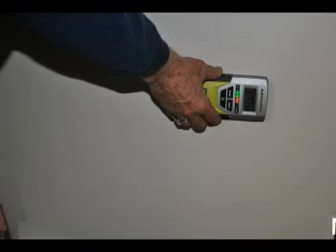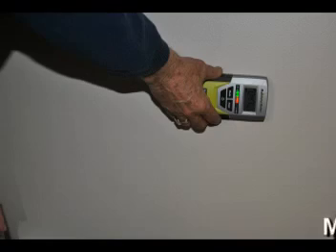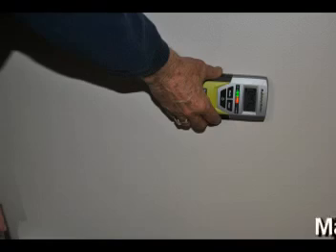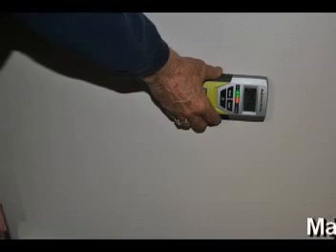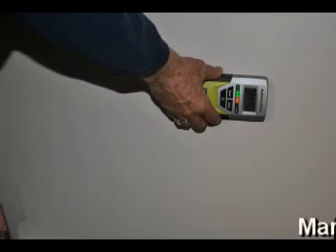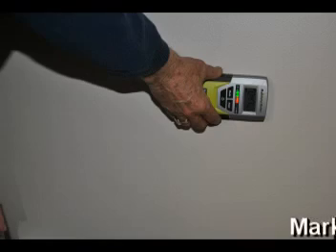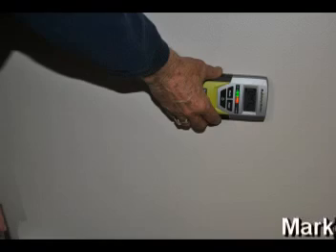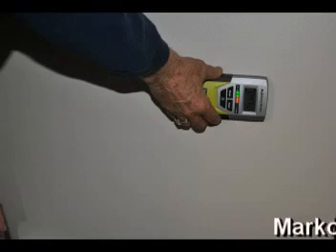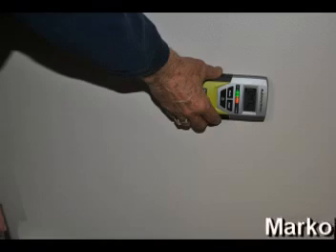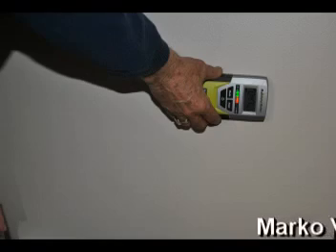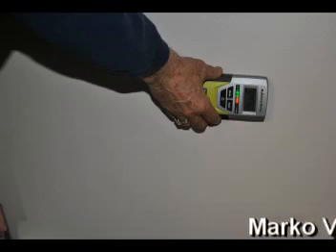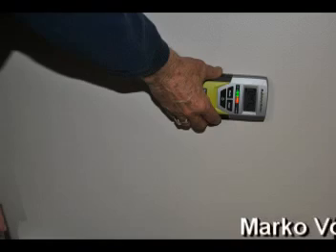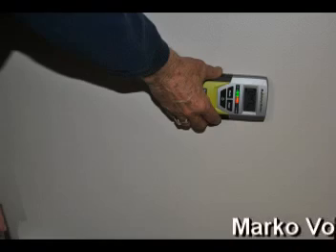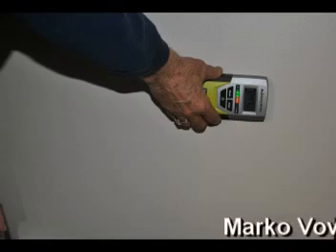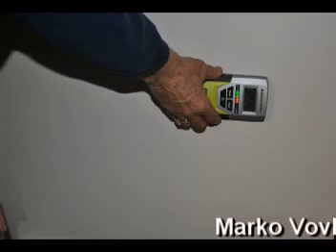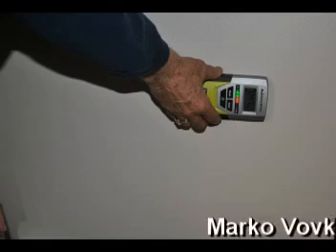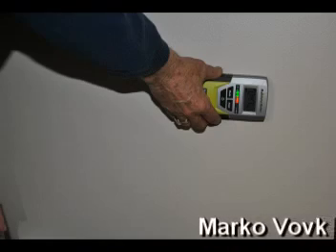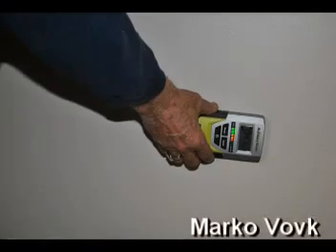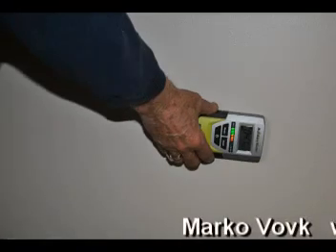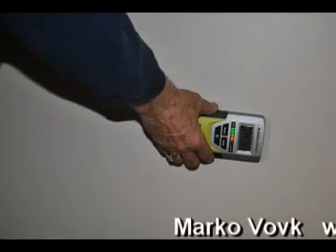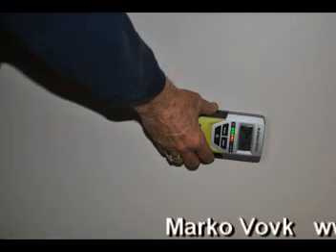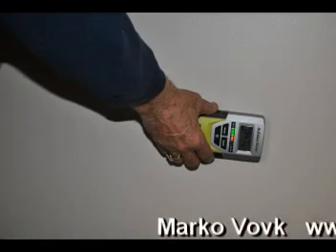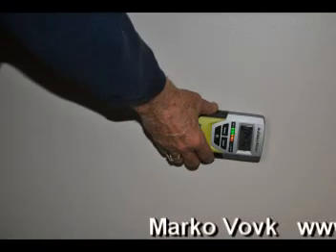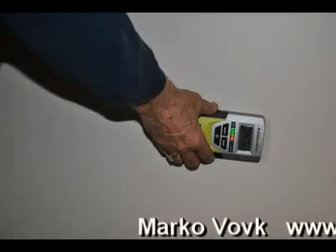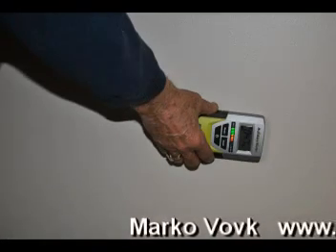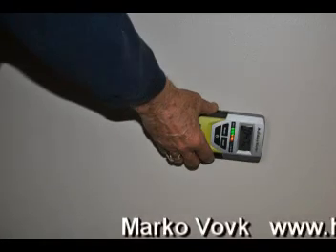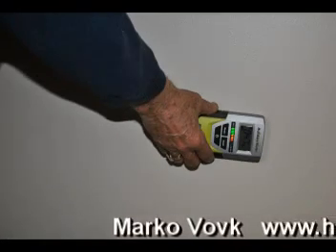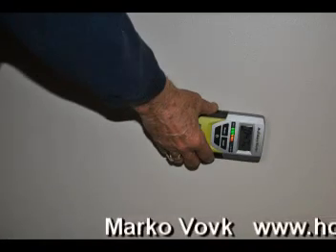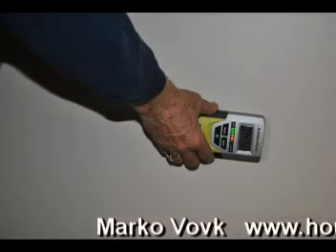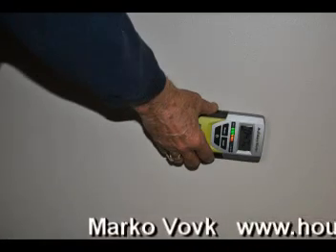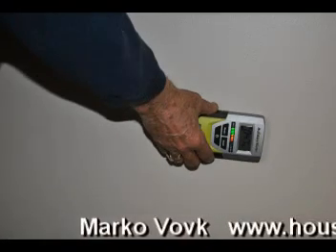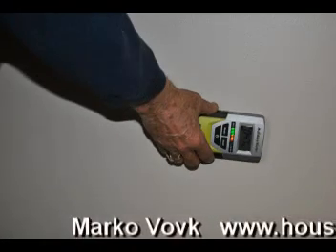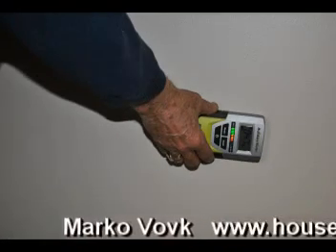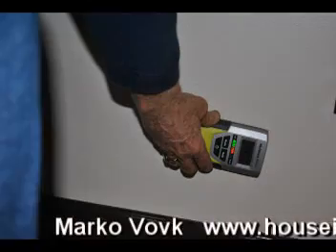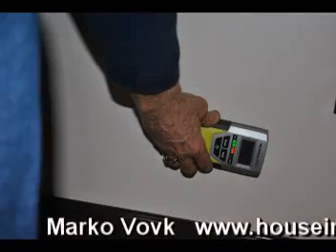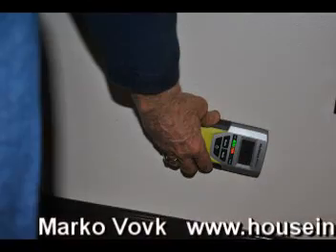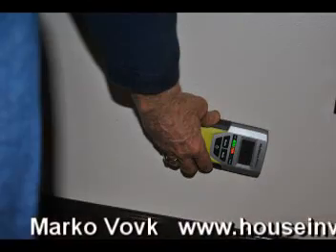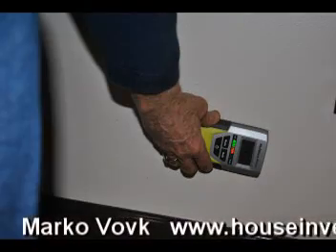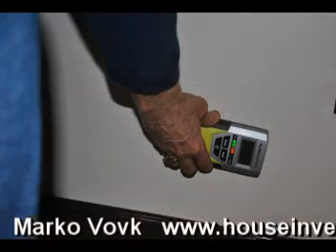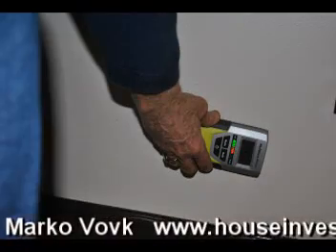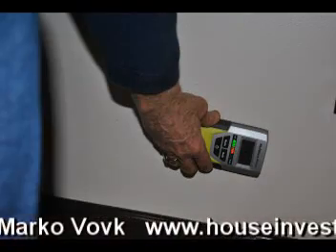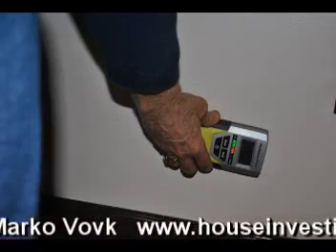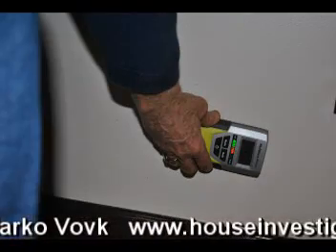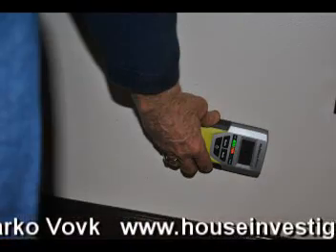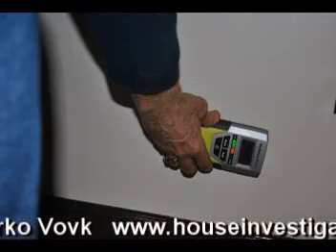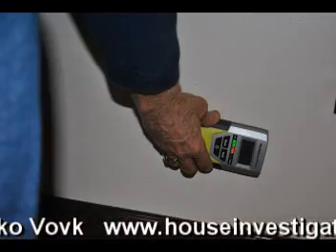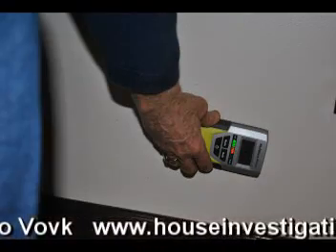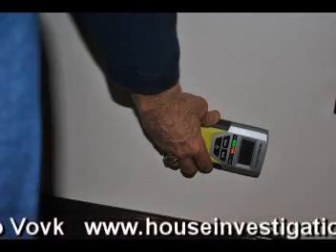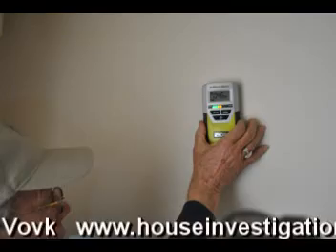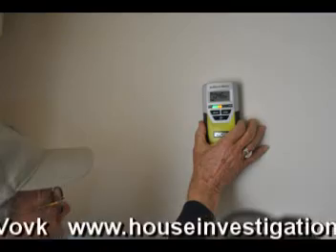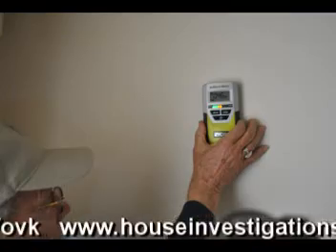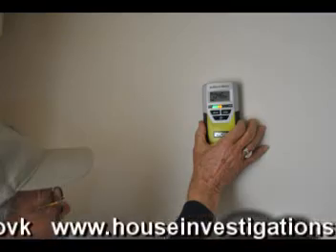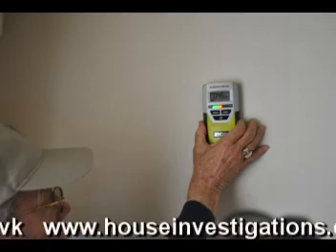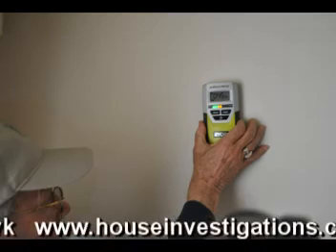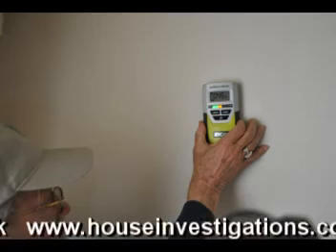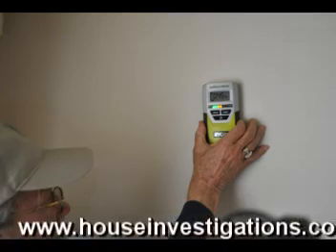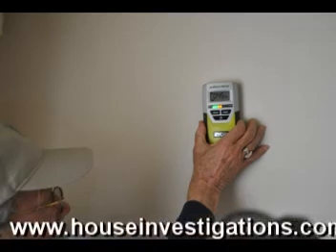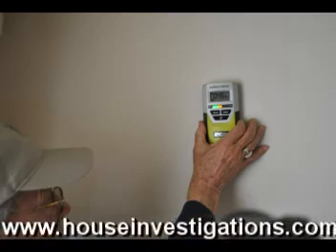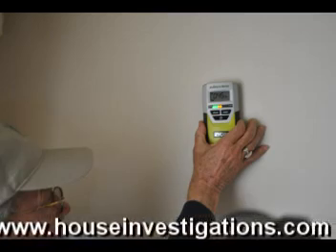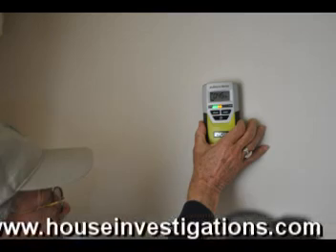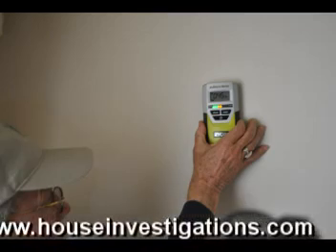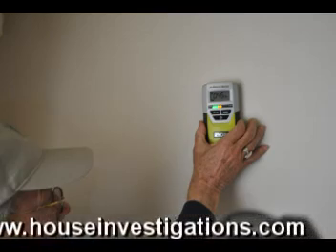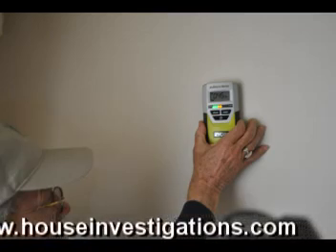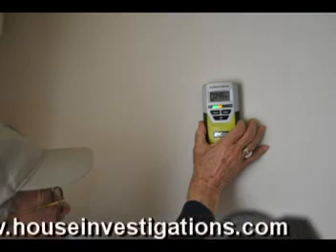Hello, this is Mark Govok from www.houseinvestigations.com.